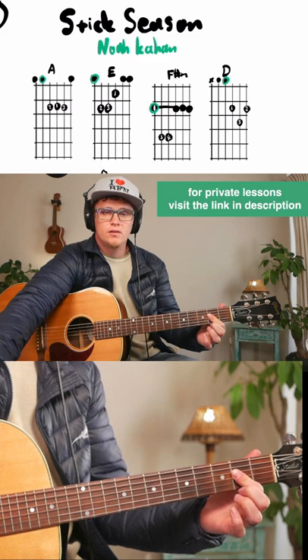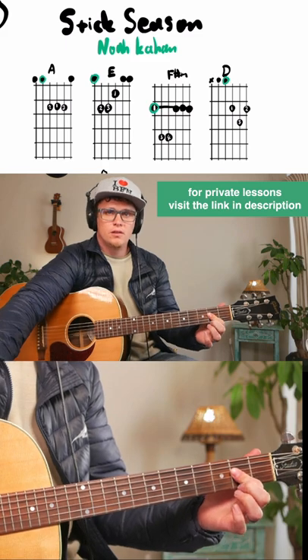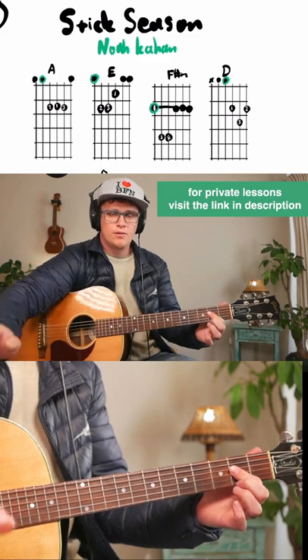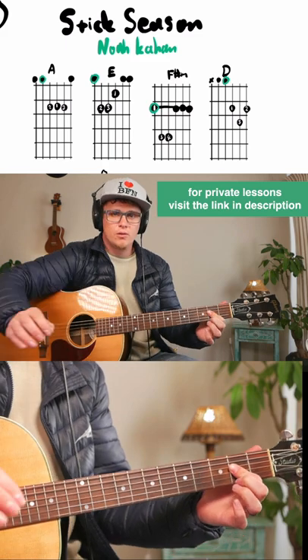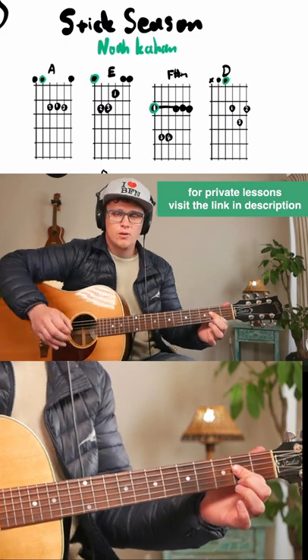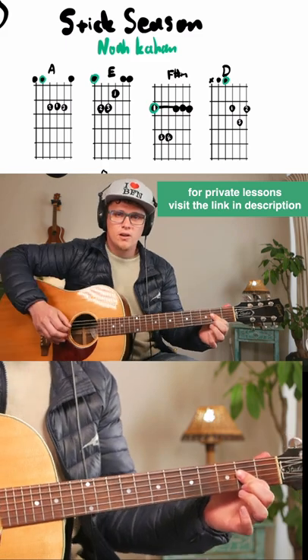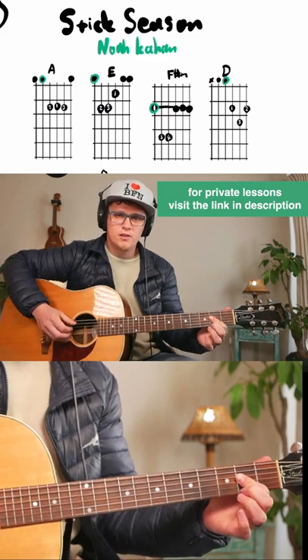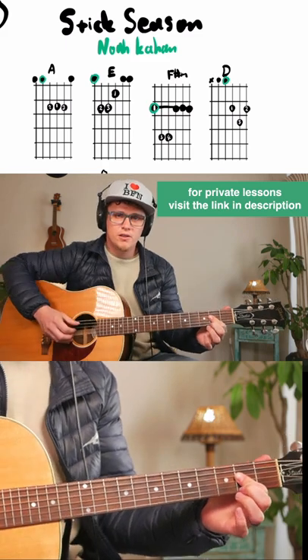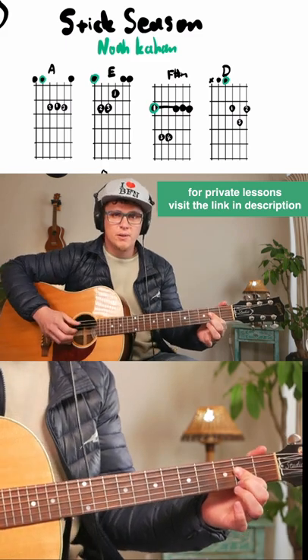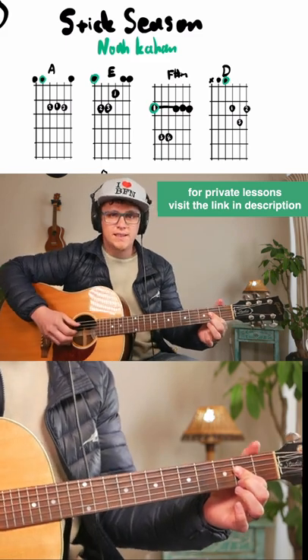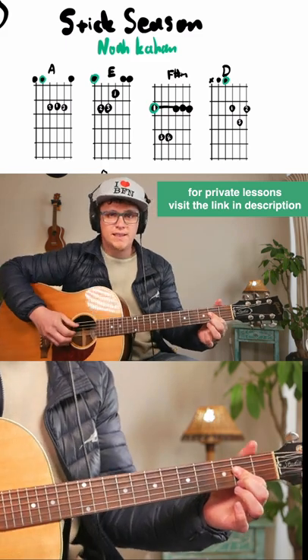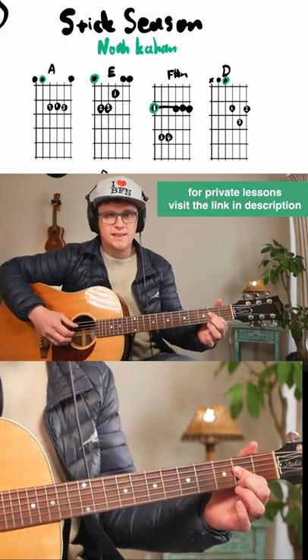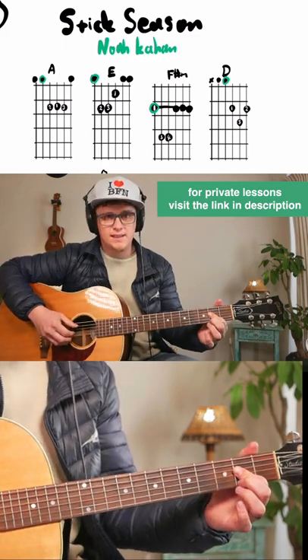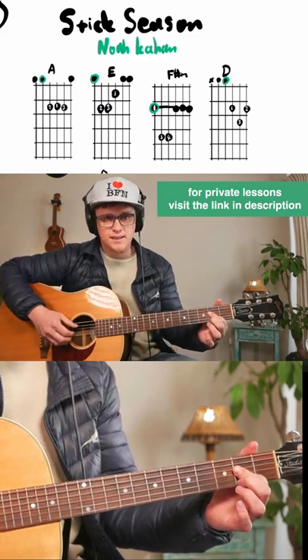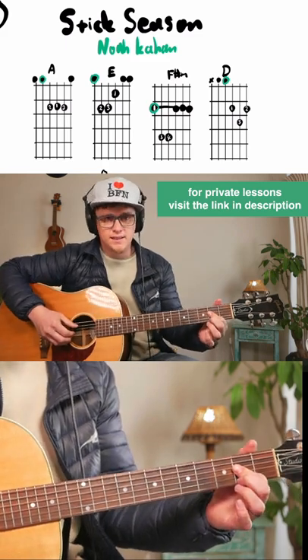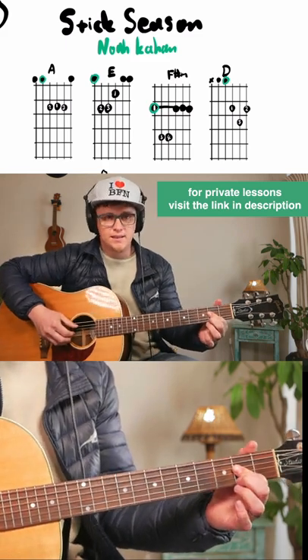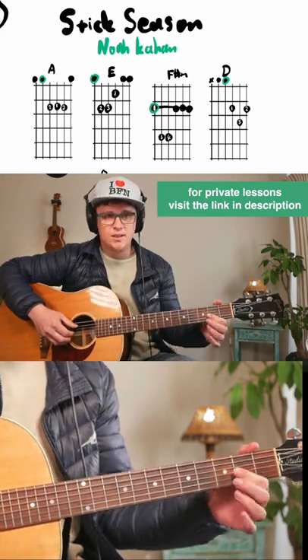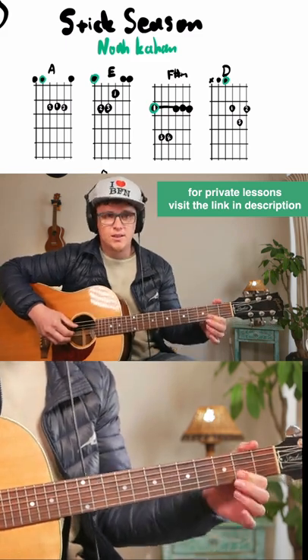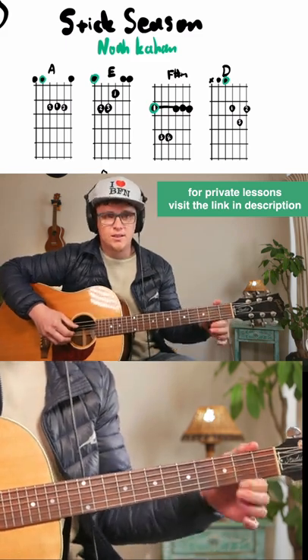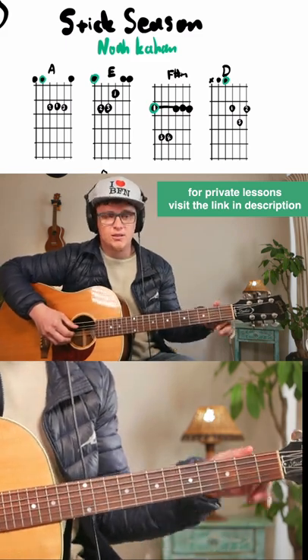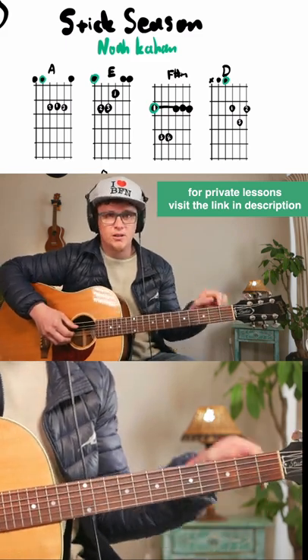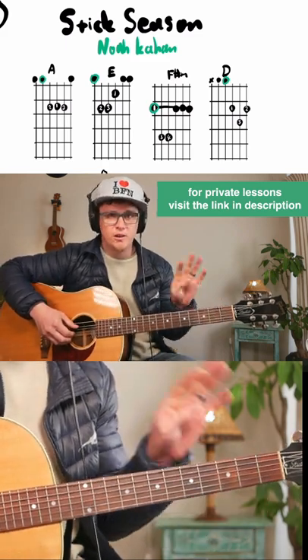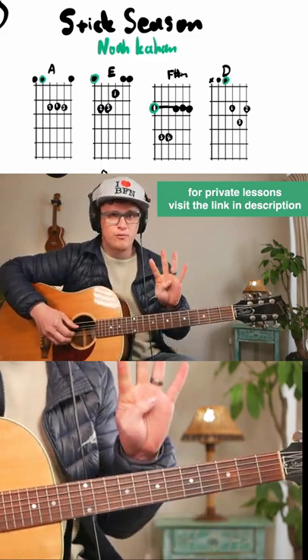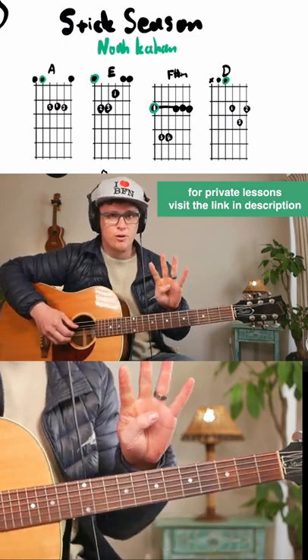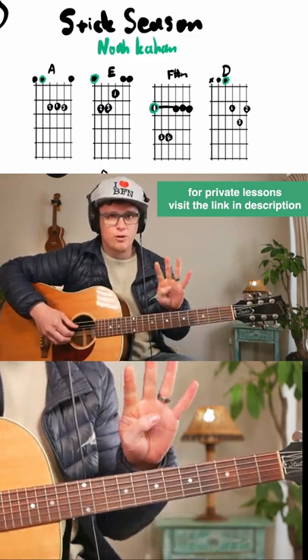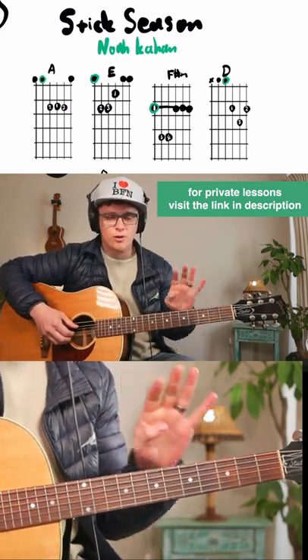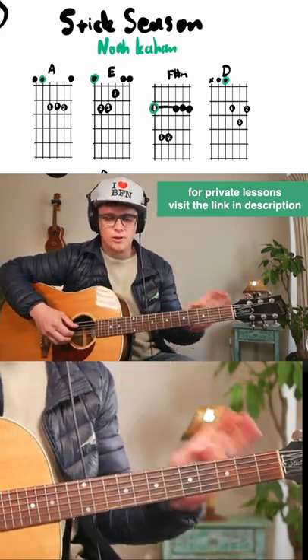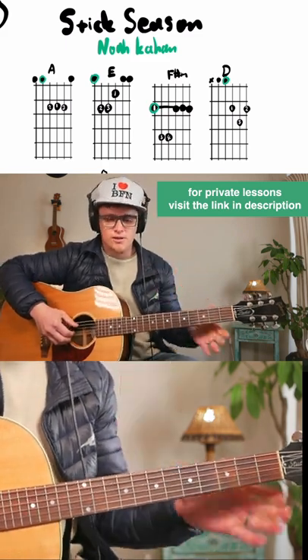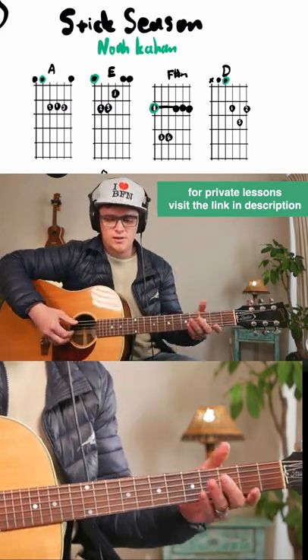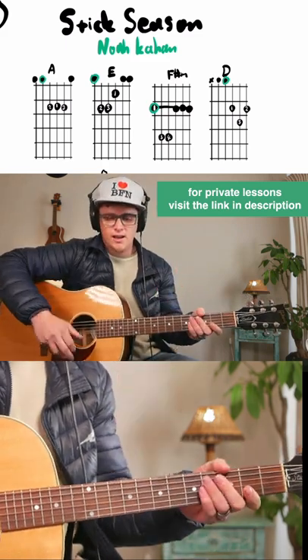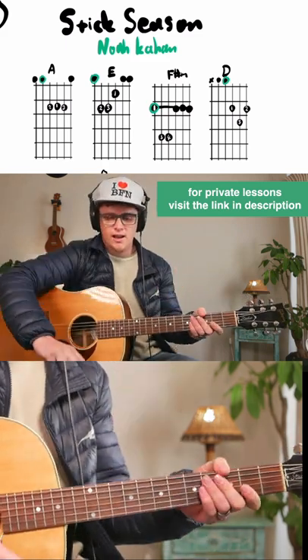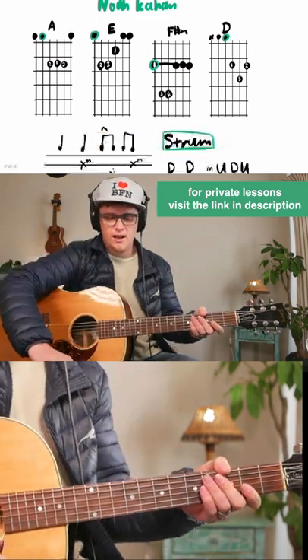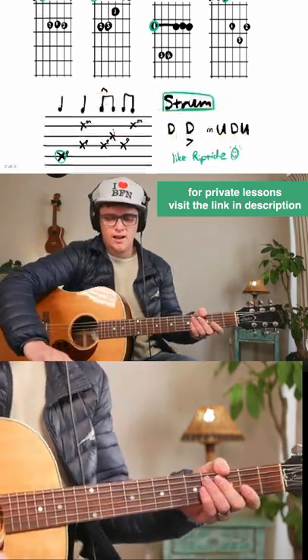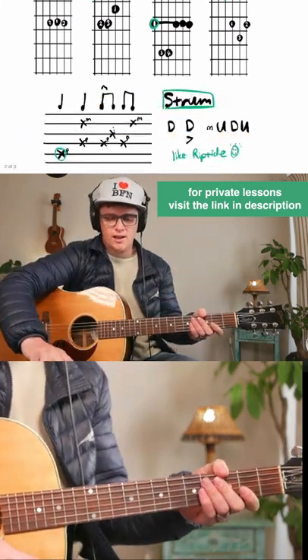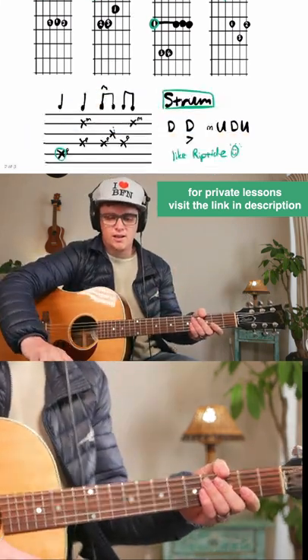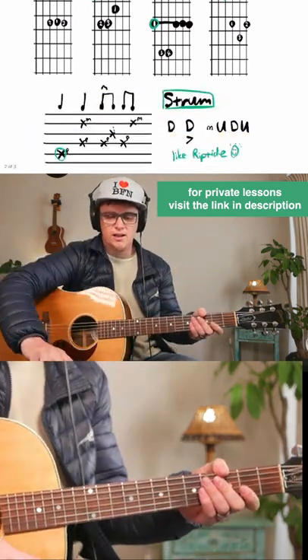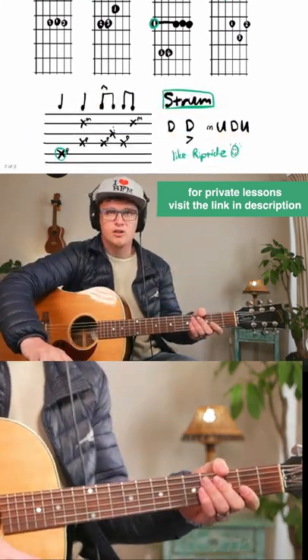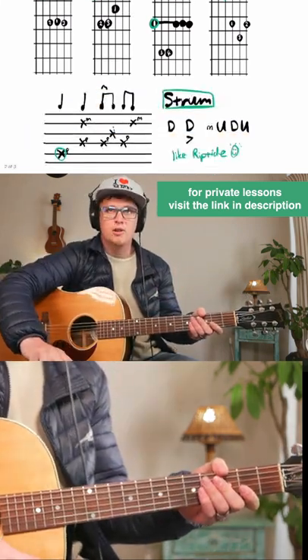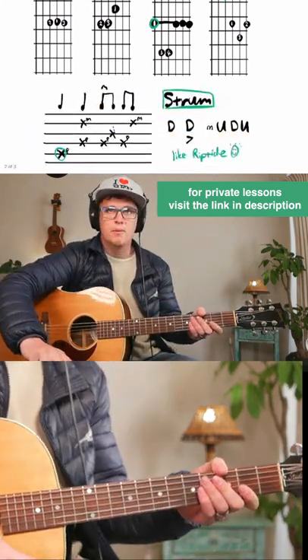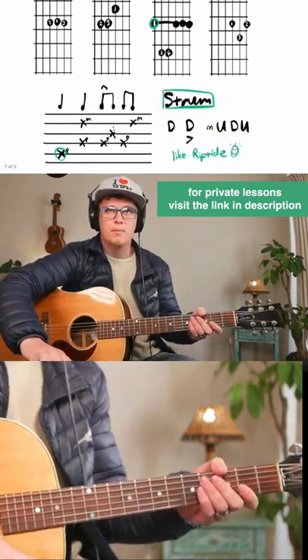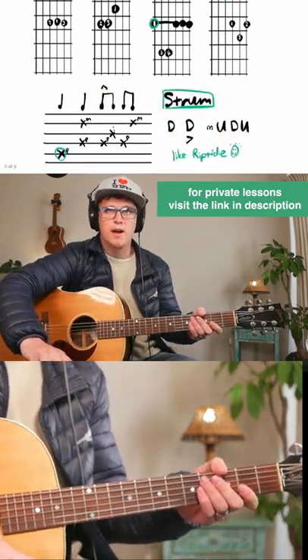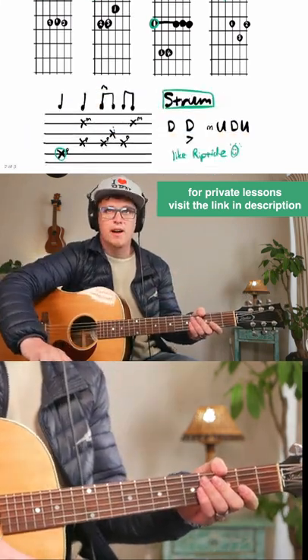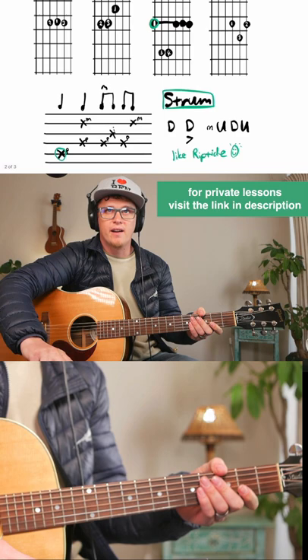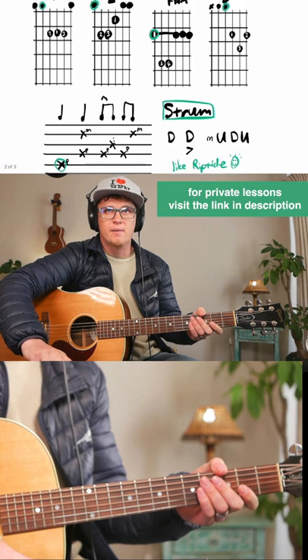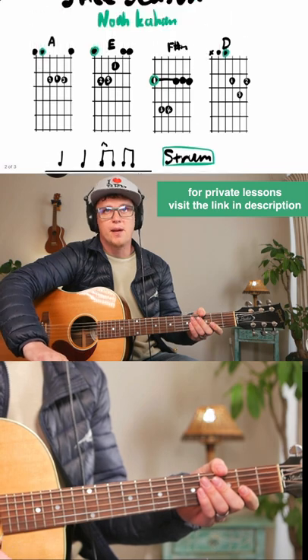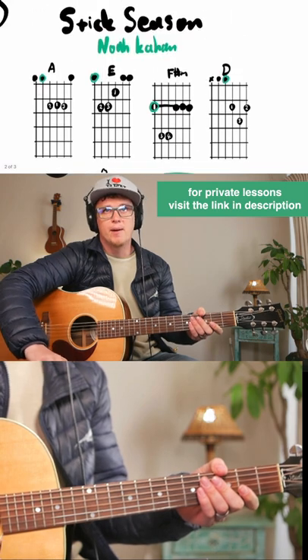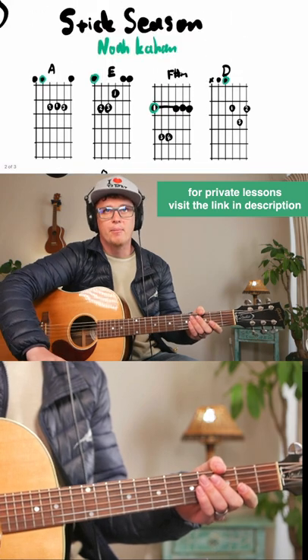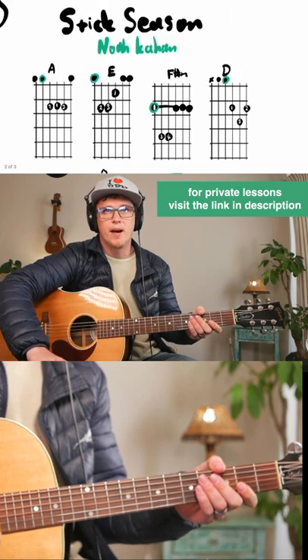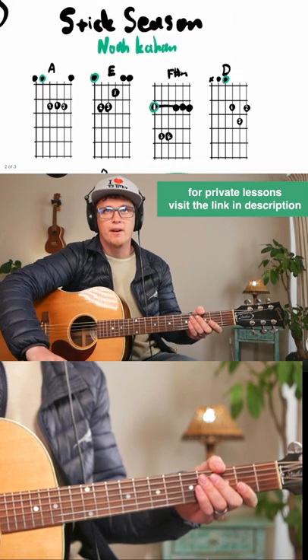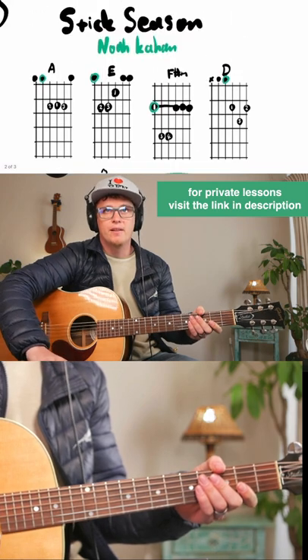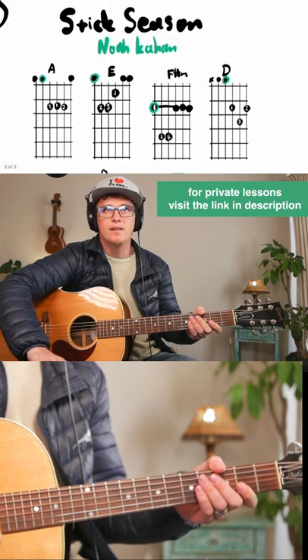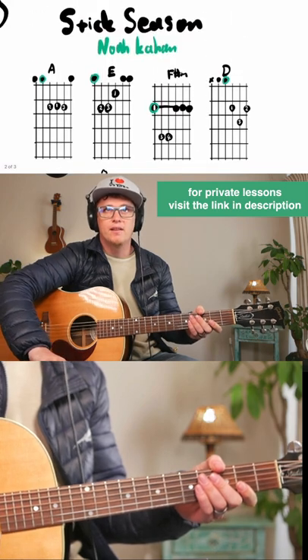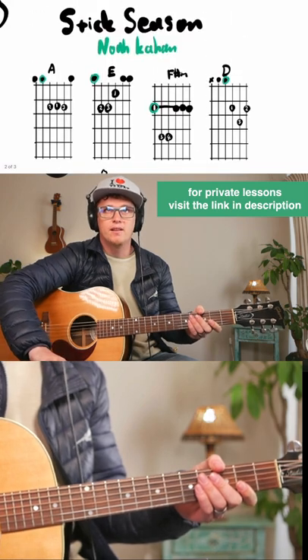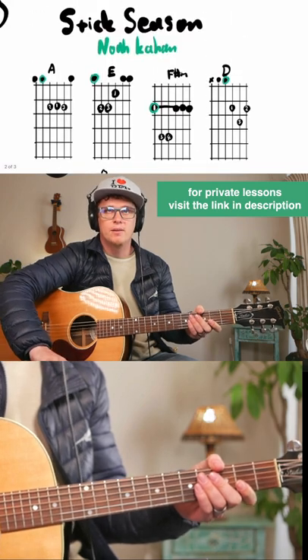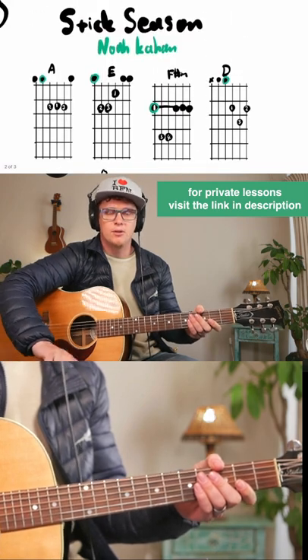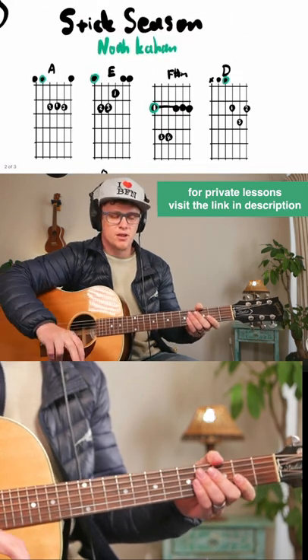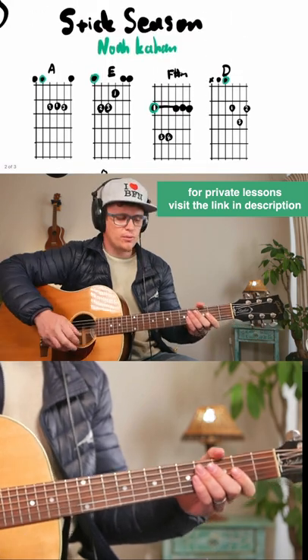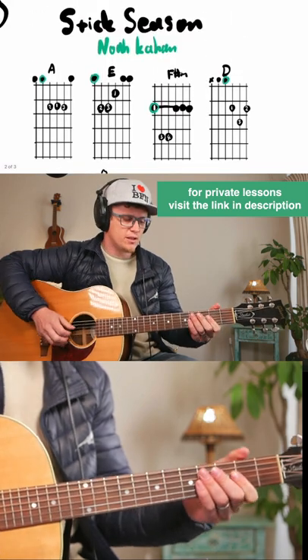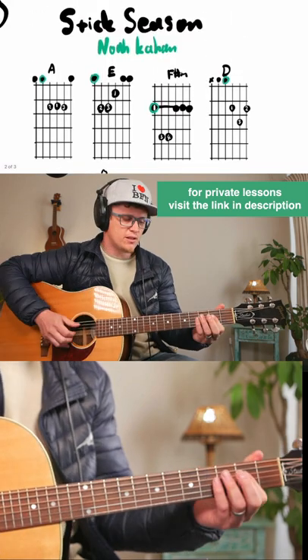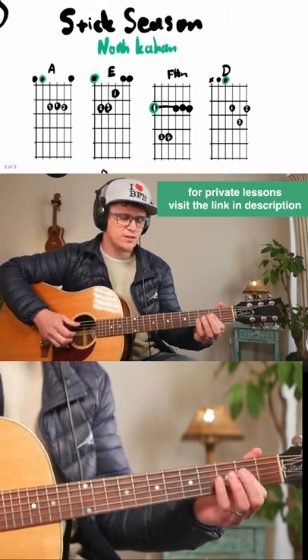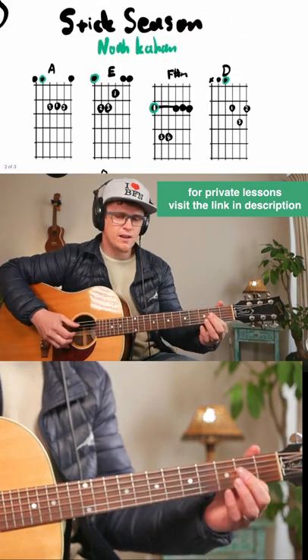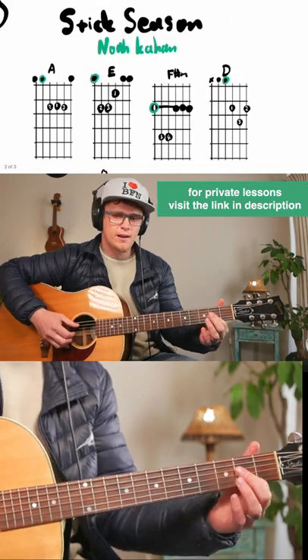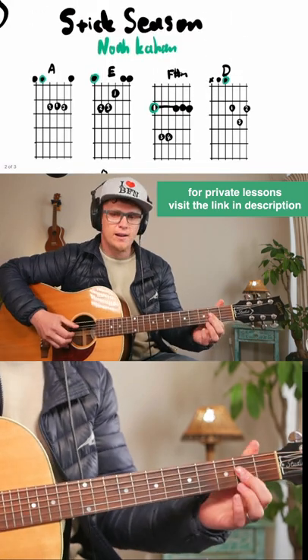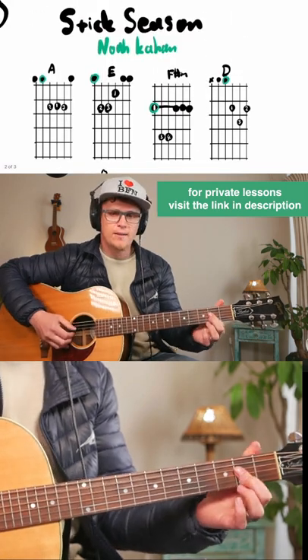If you want to learn to play Stick Season, you need to know four chords and a strumming pattern and a picking pattern. Let me show you what it's going to sound like.